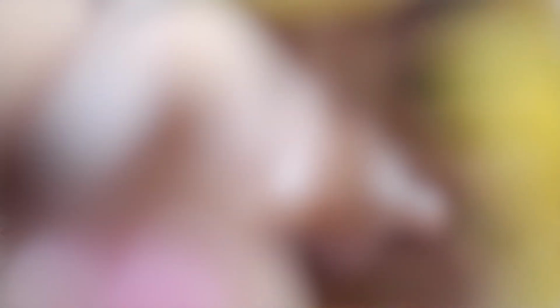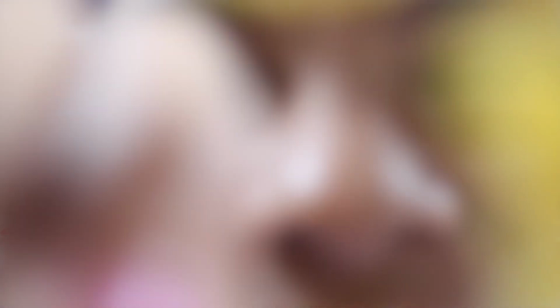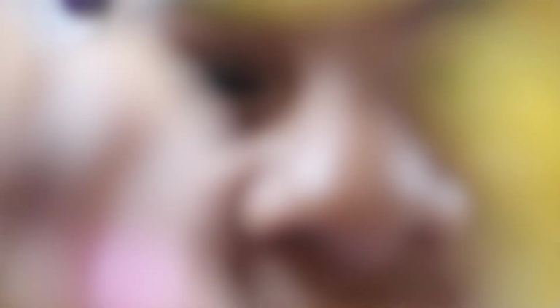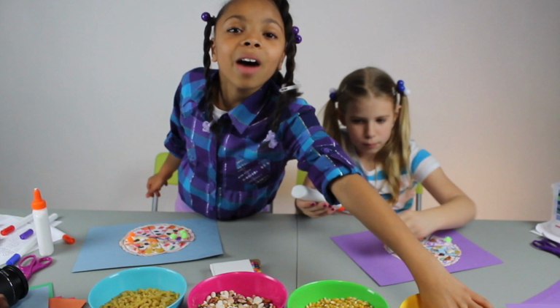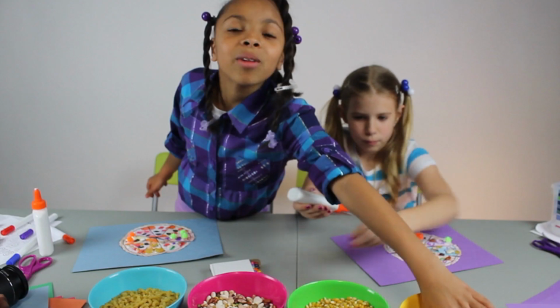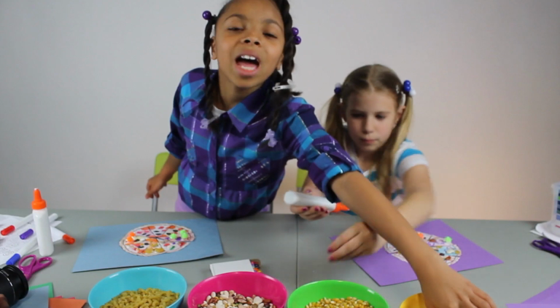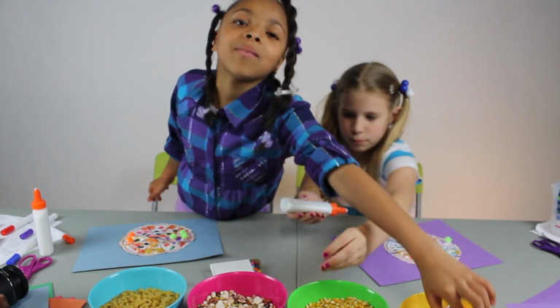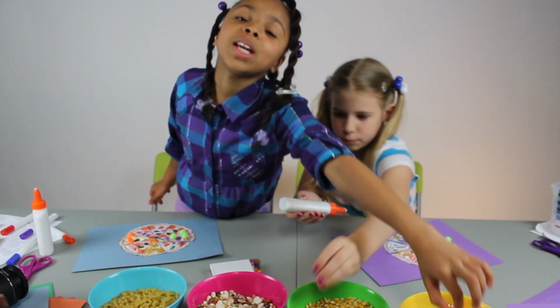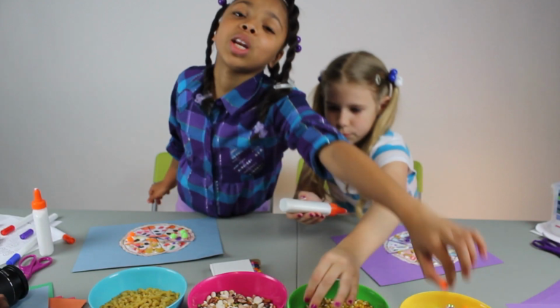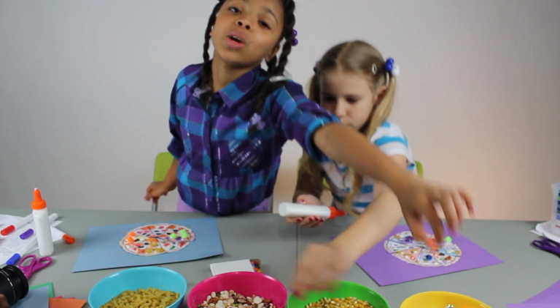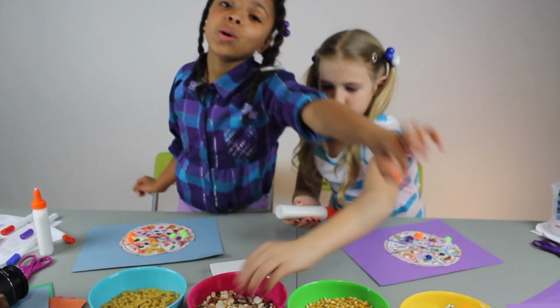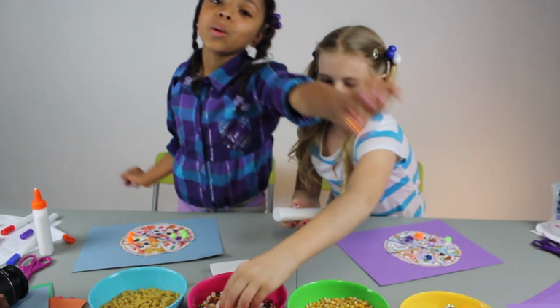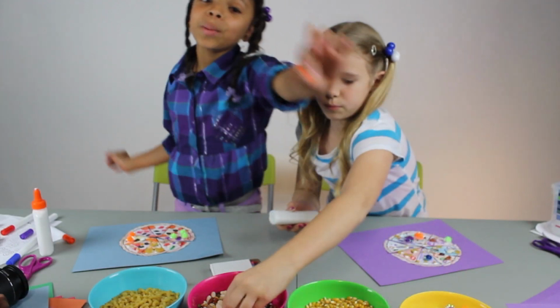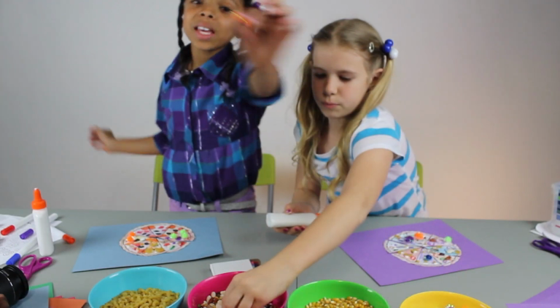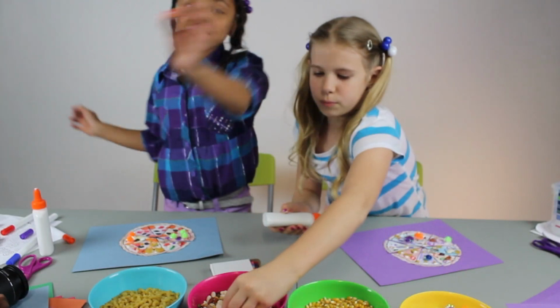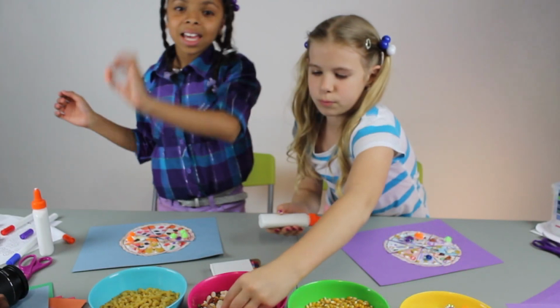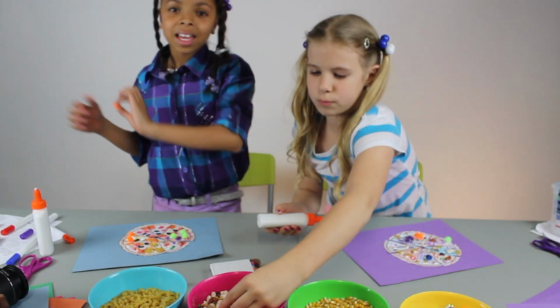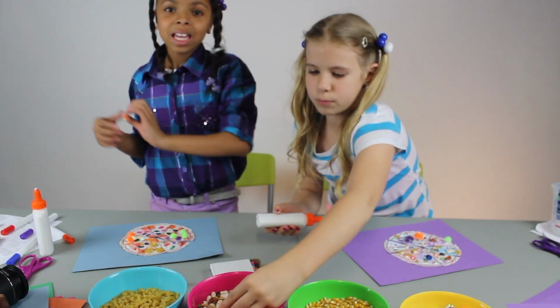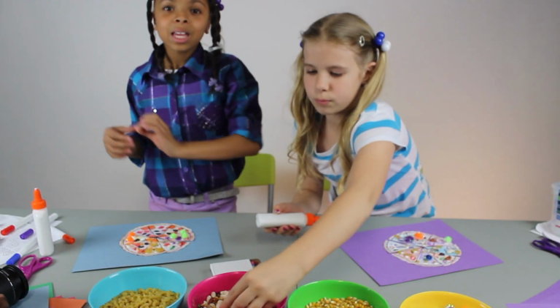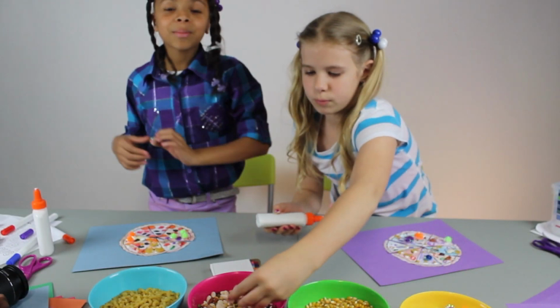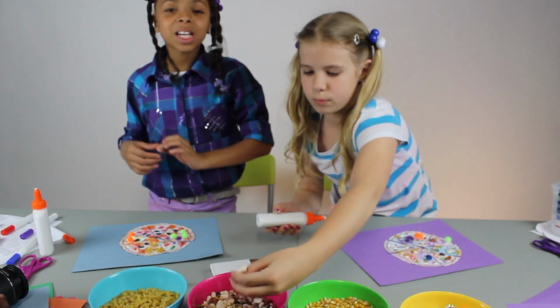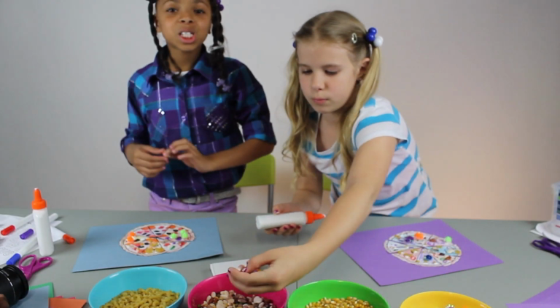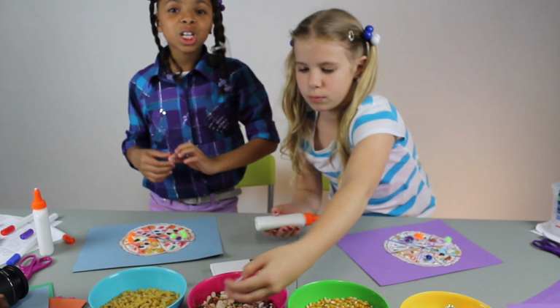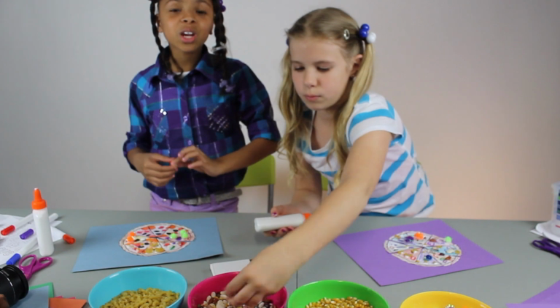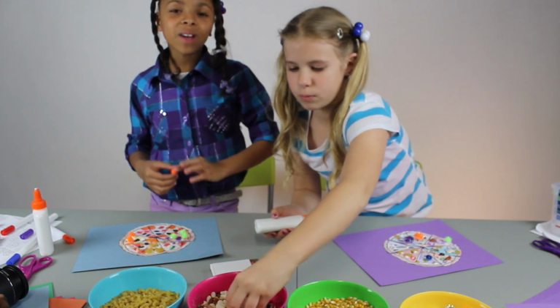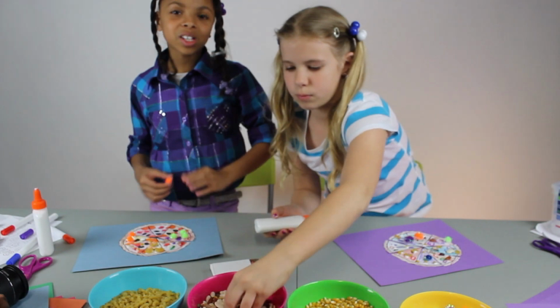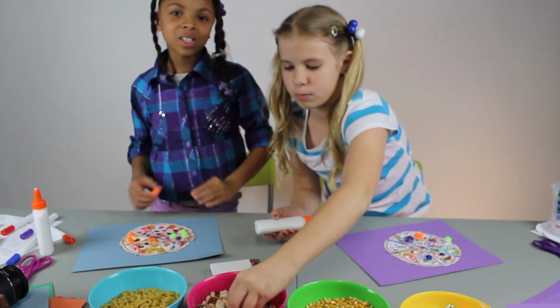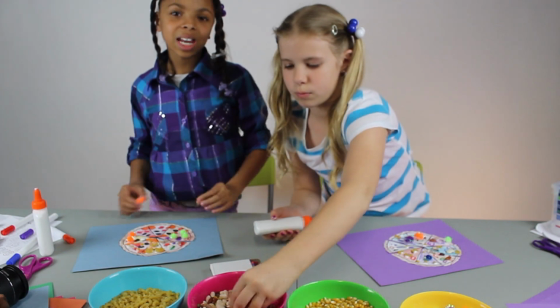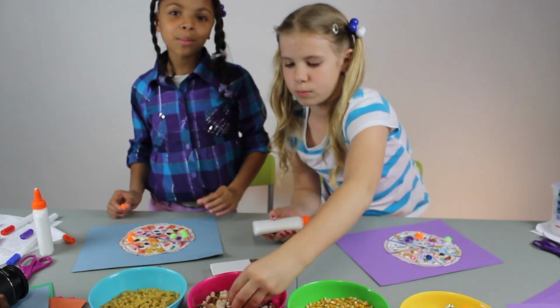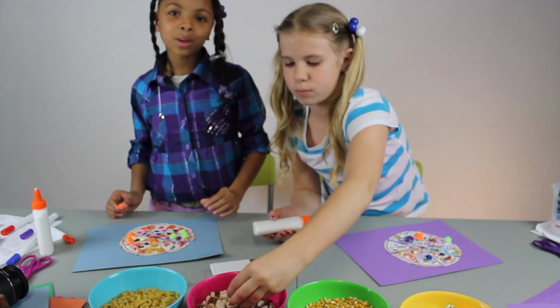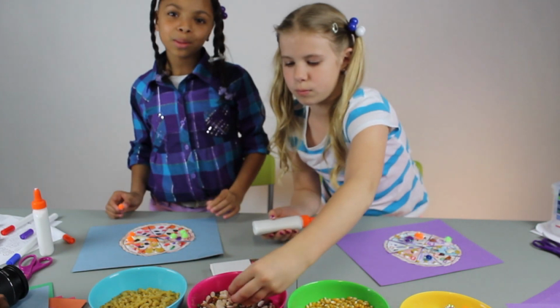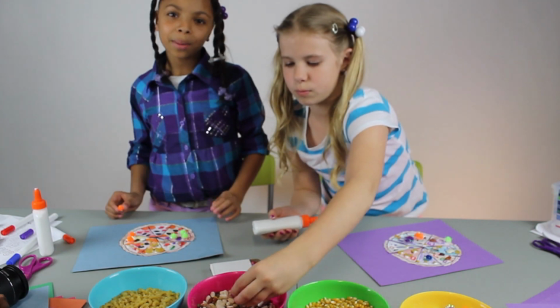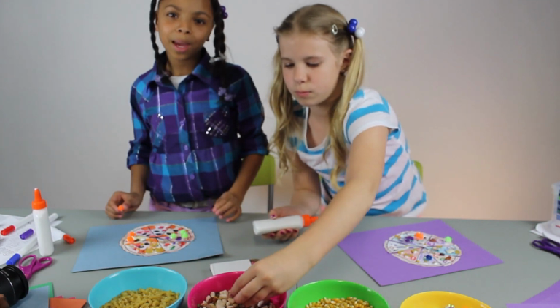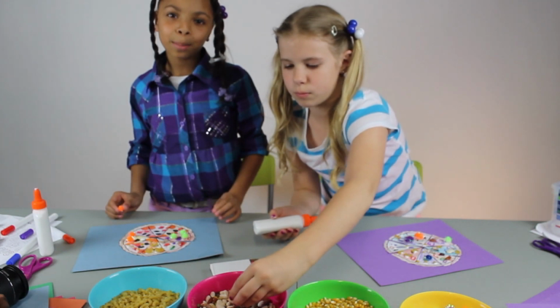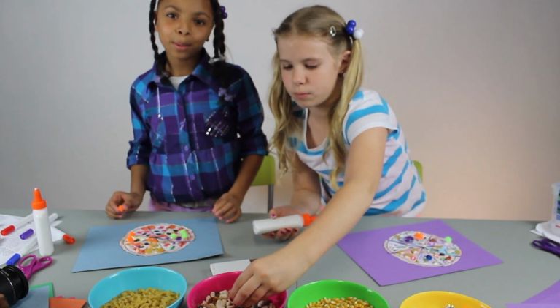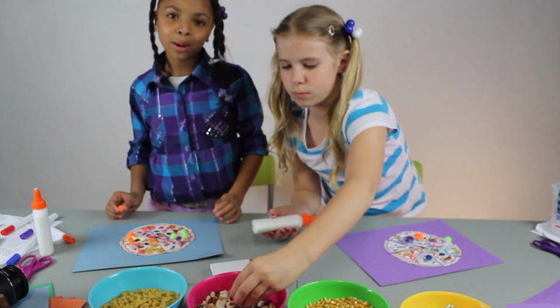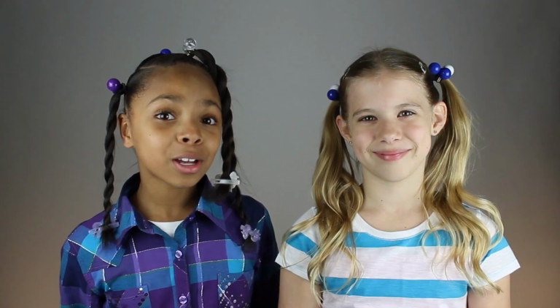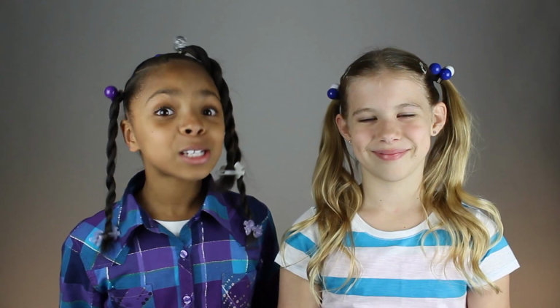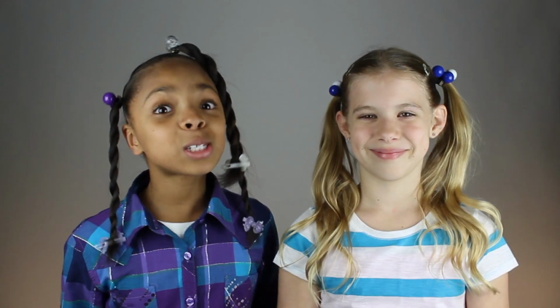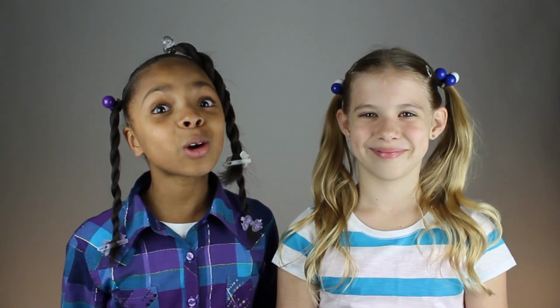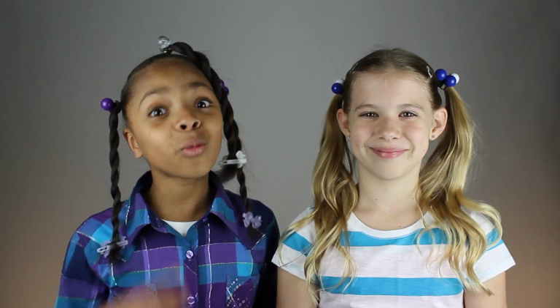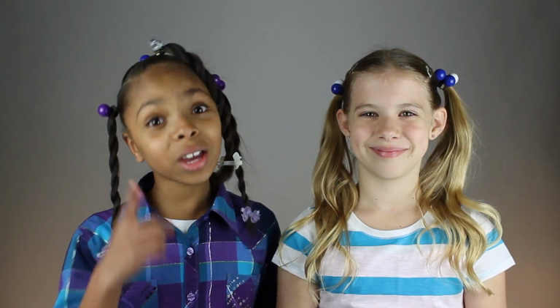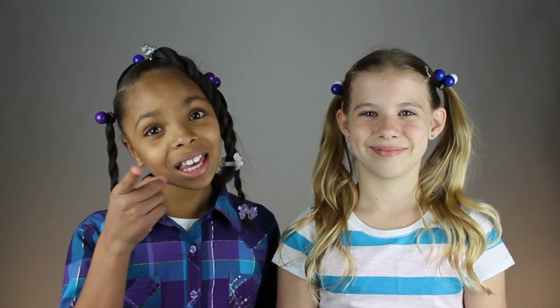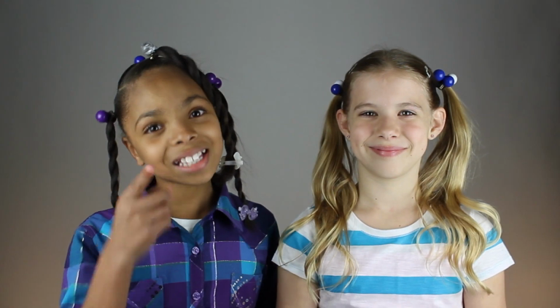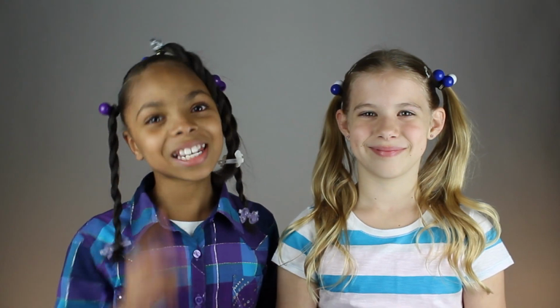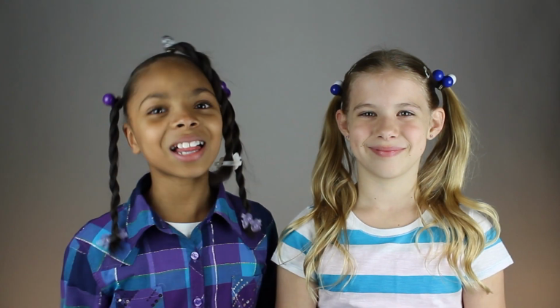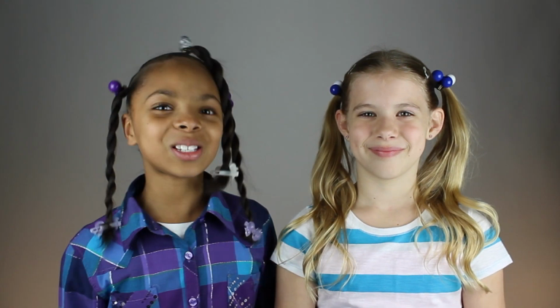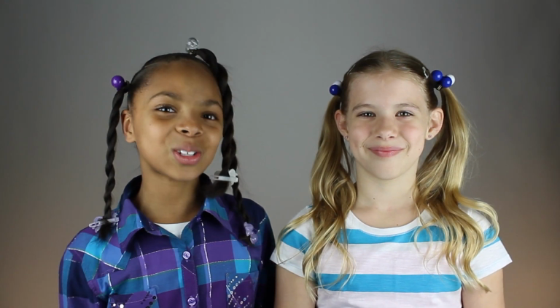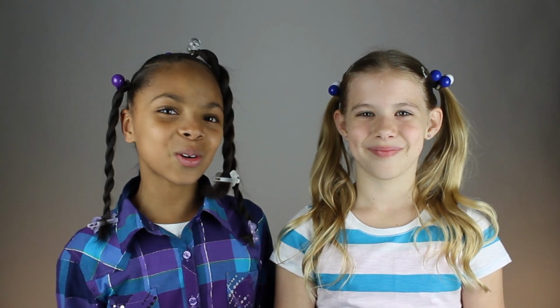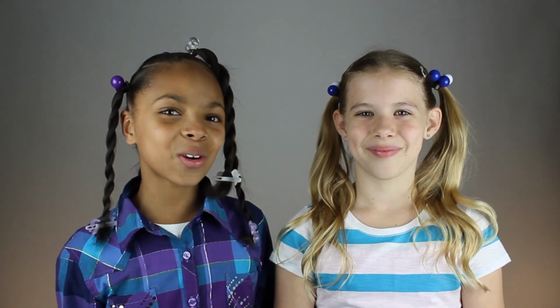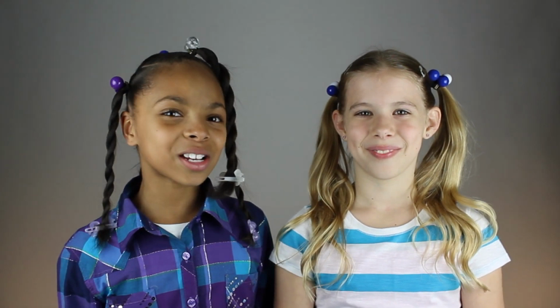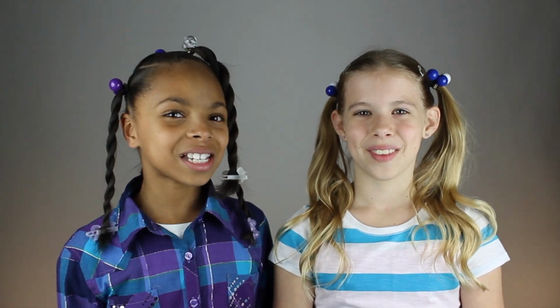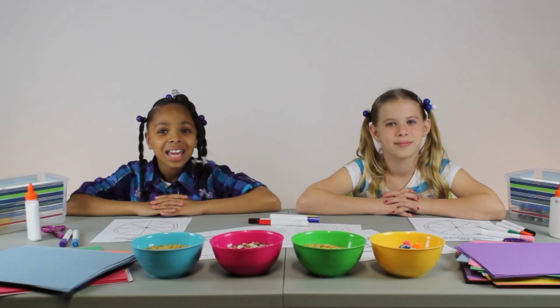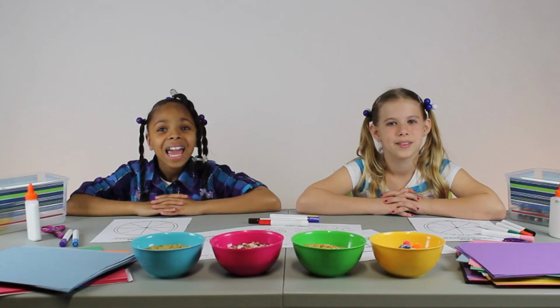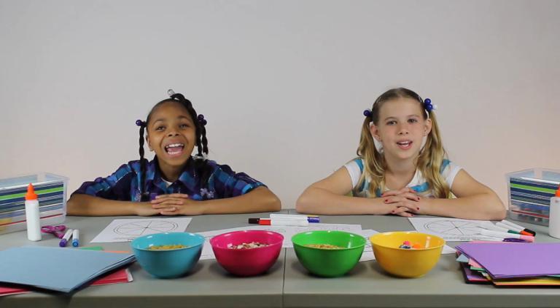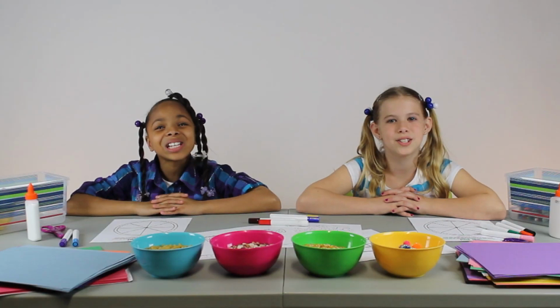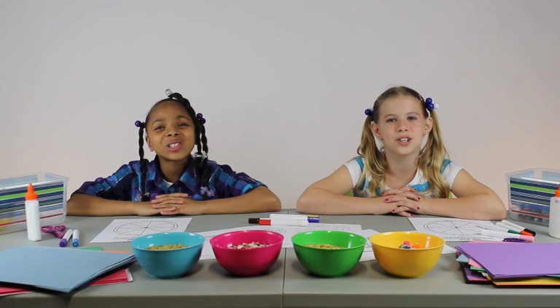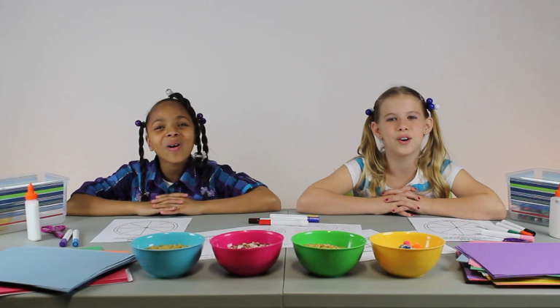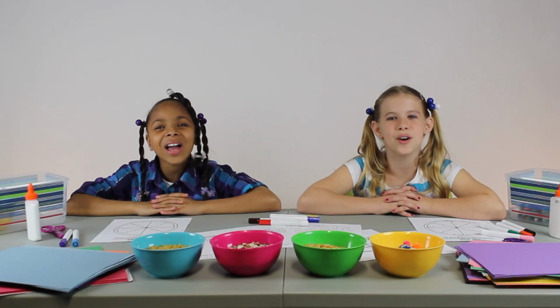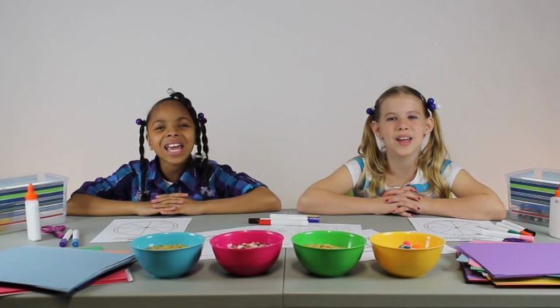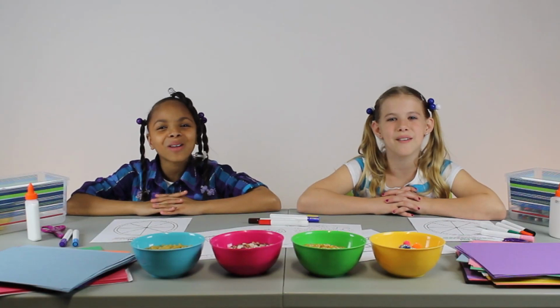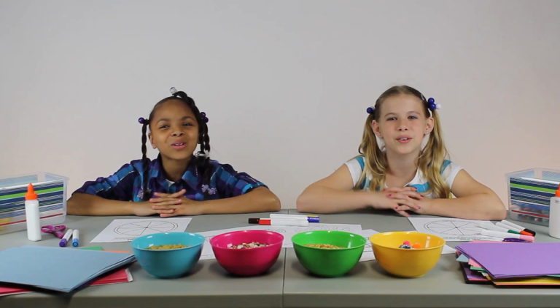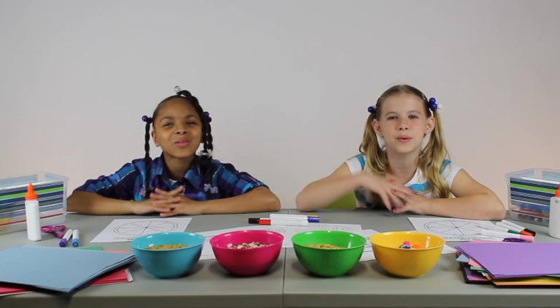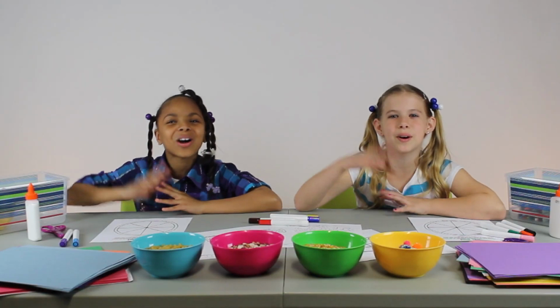Now we have a new pizza. Make sure you write your name on the paper so we can tell it's yours. Enjoy everyone!